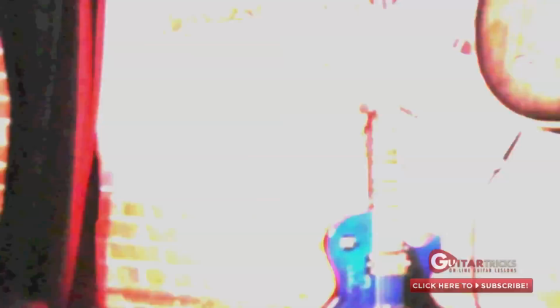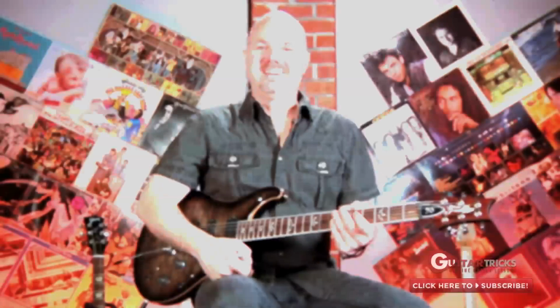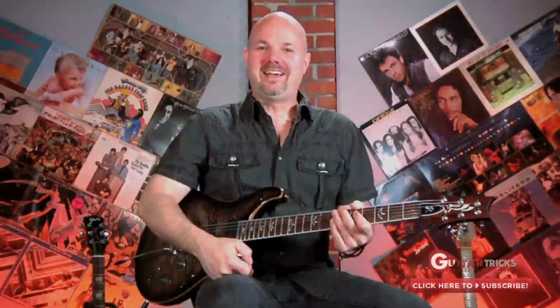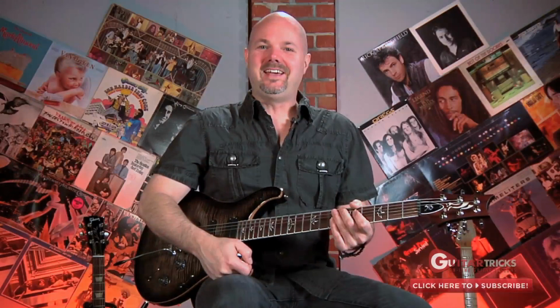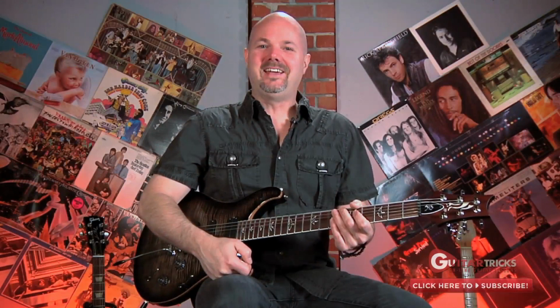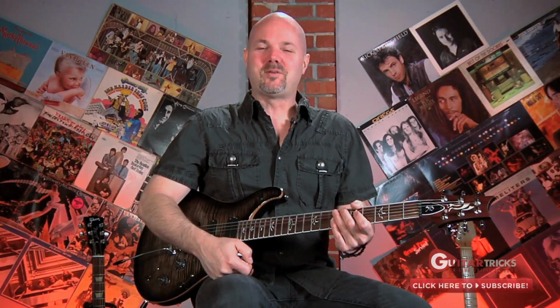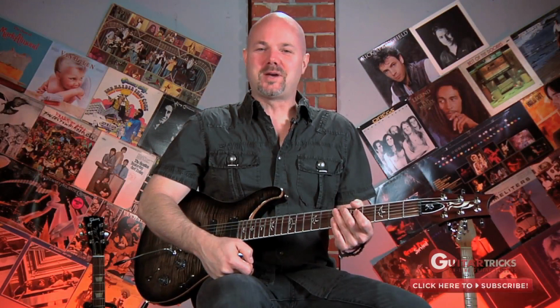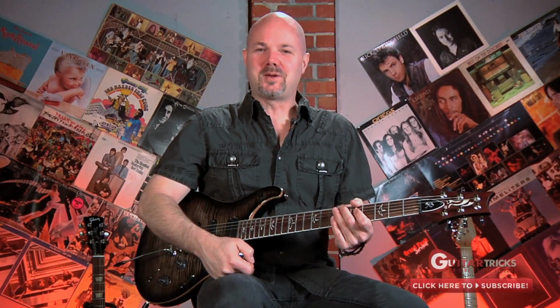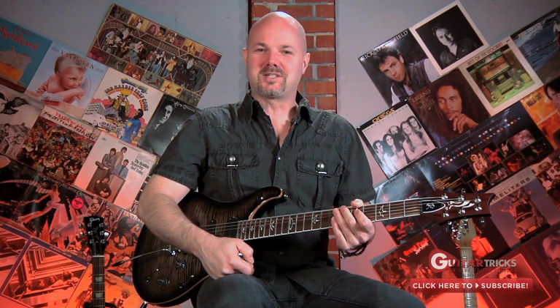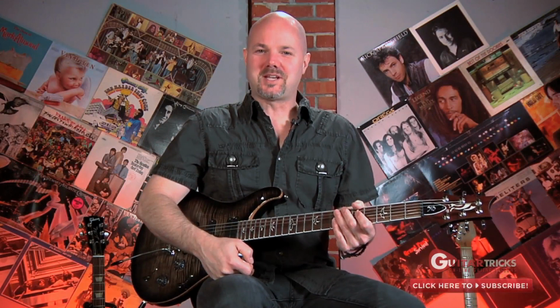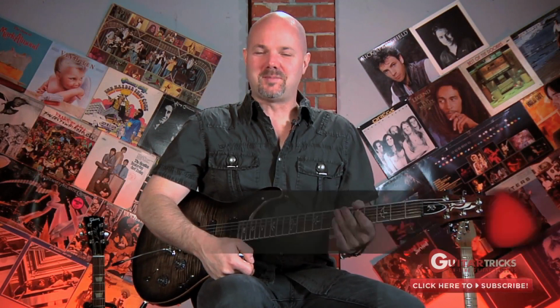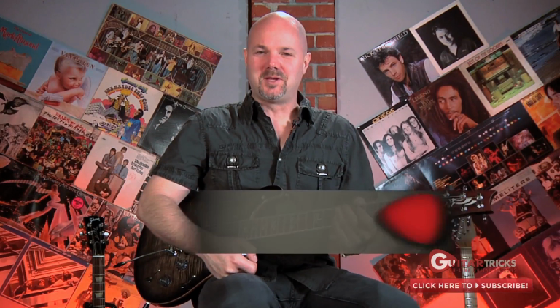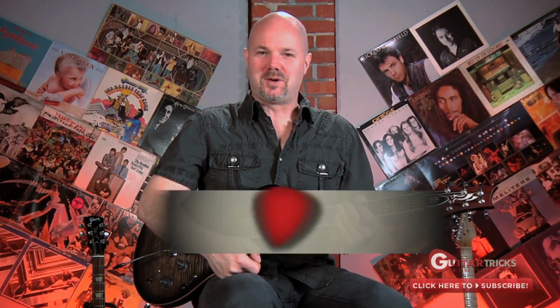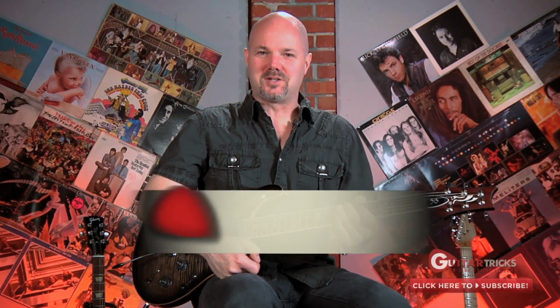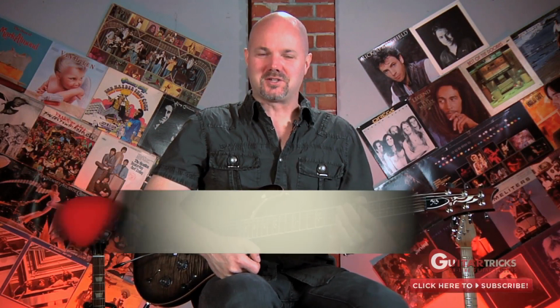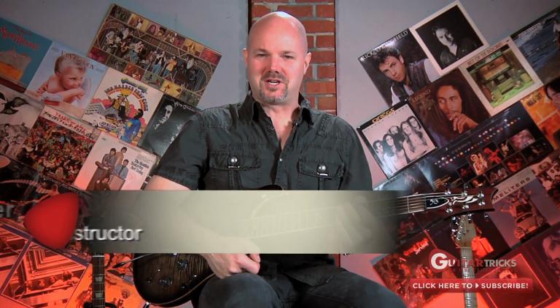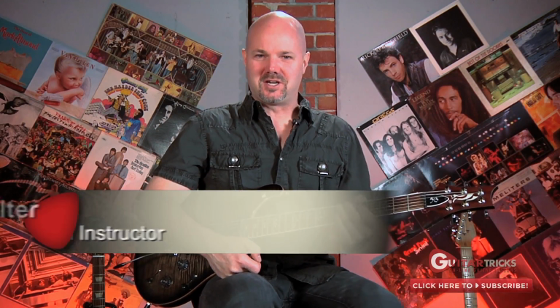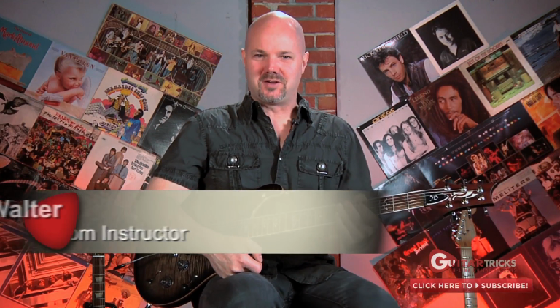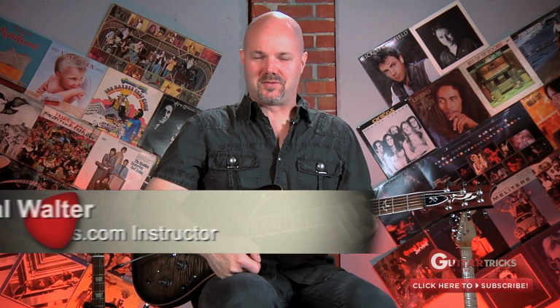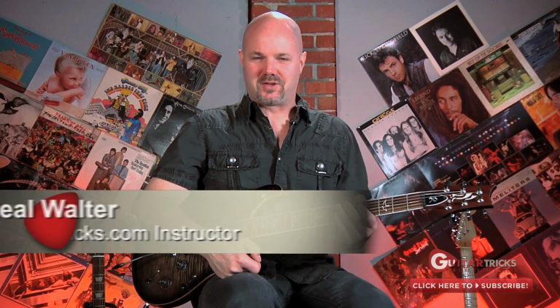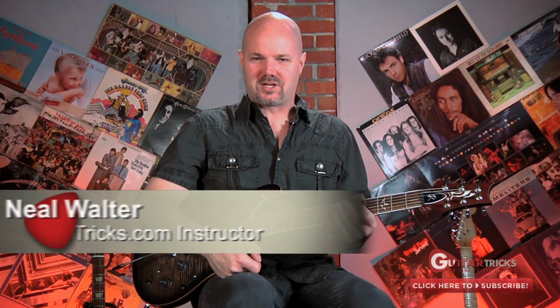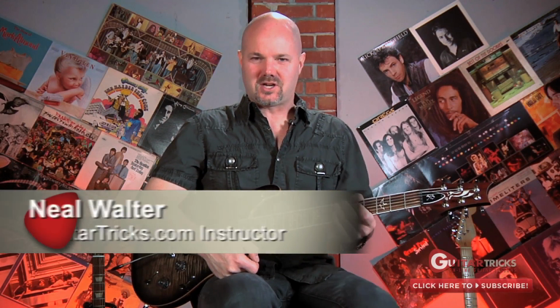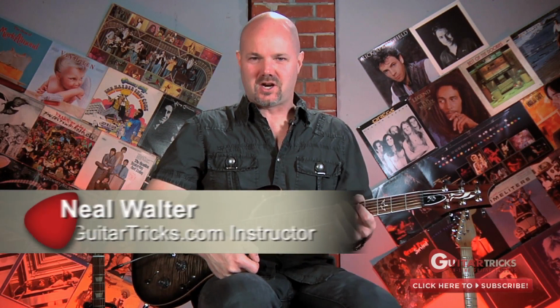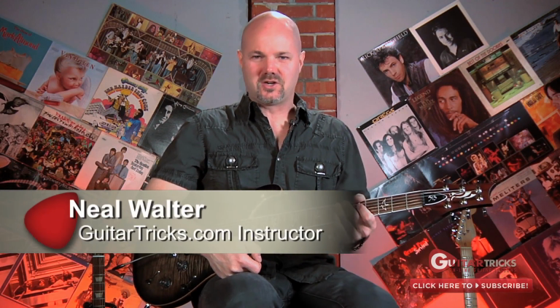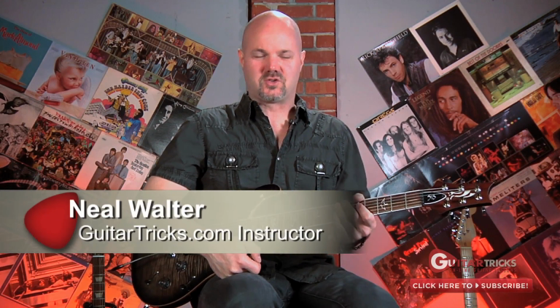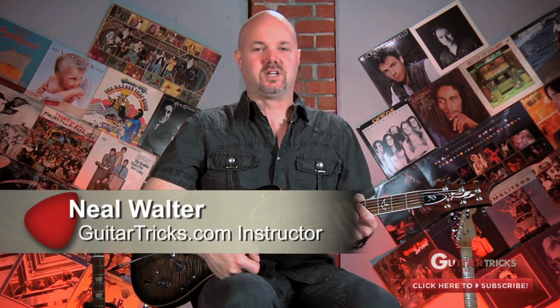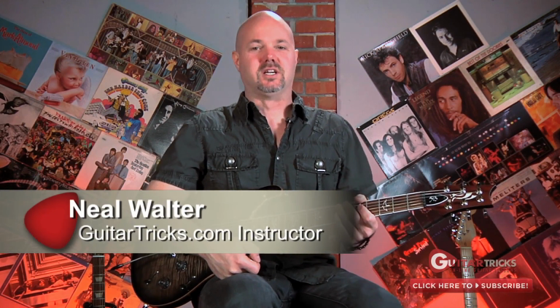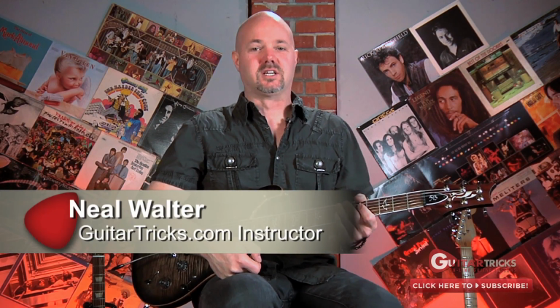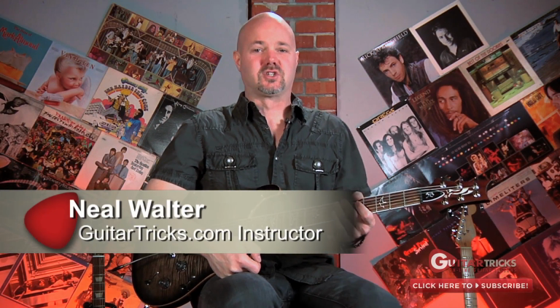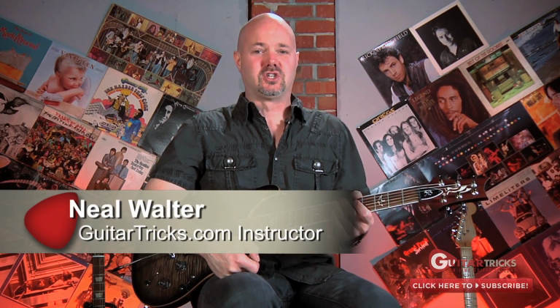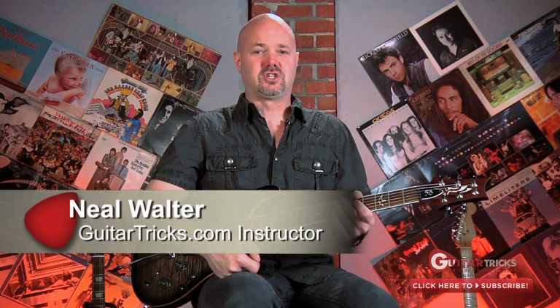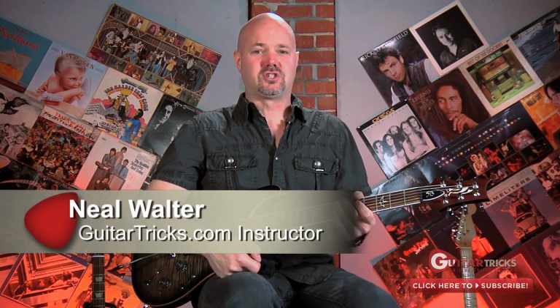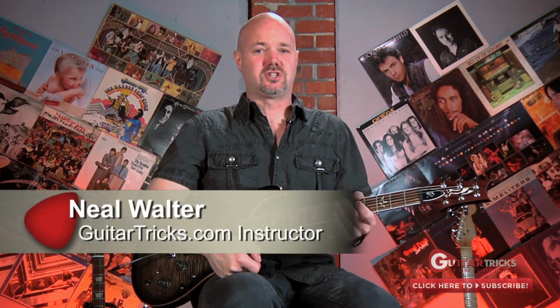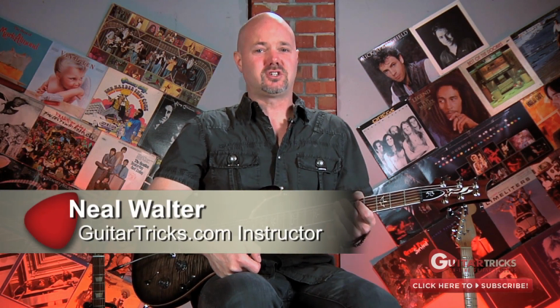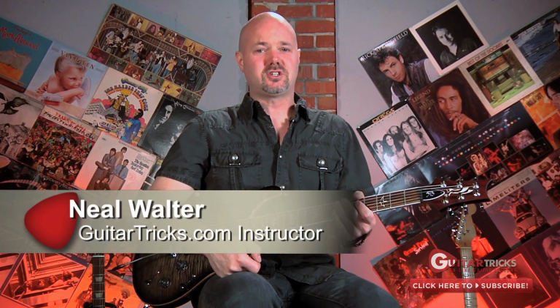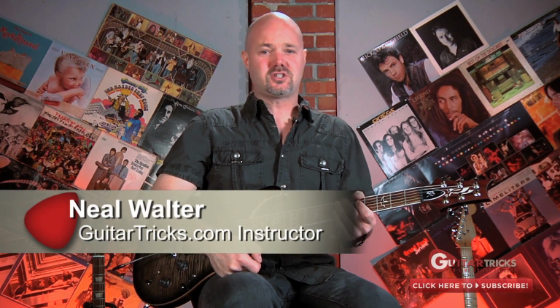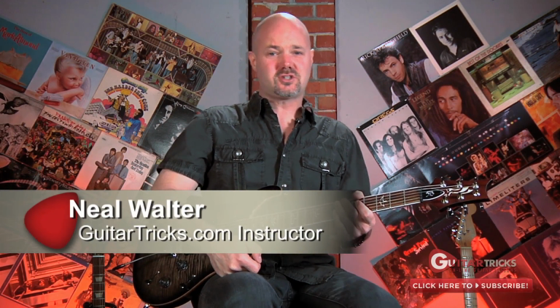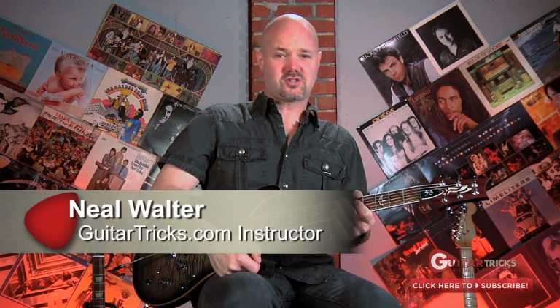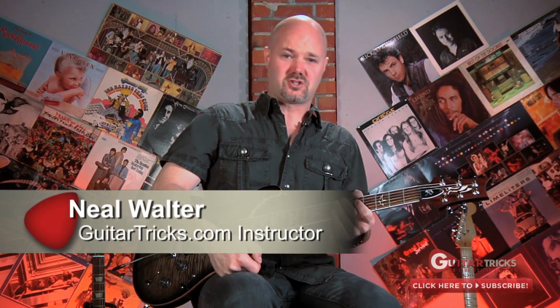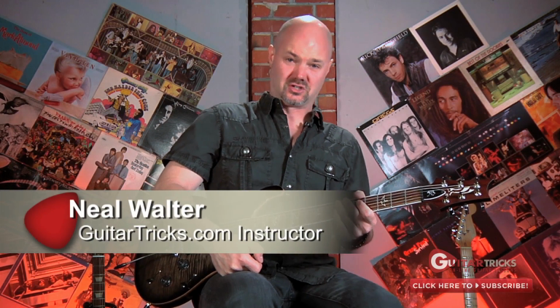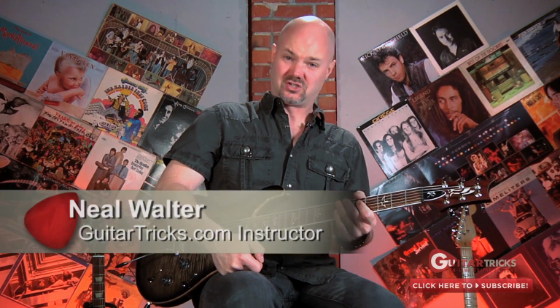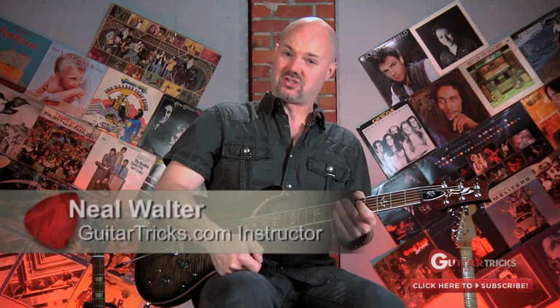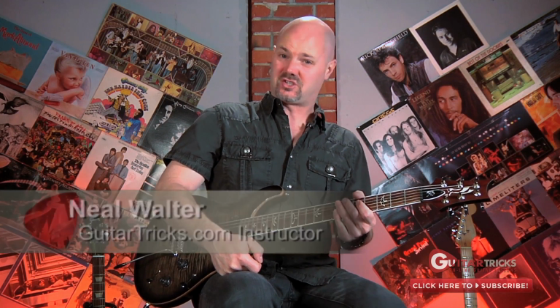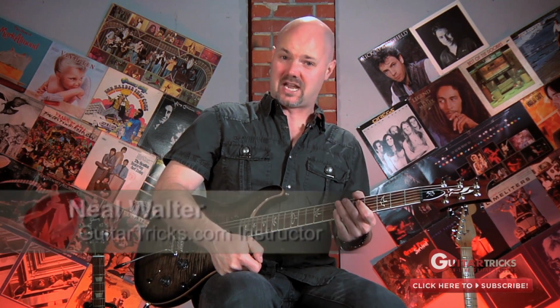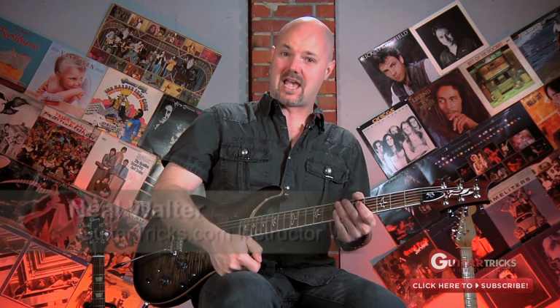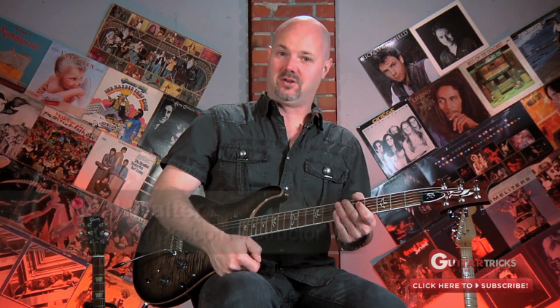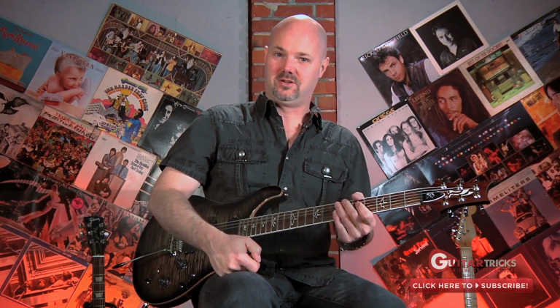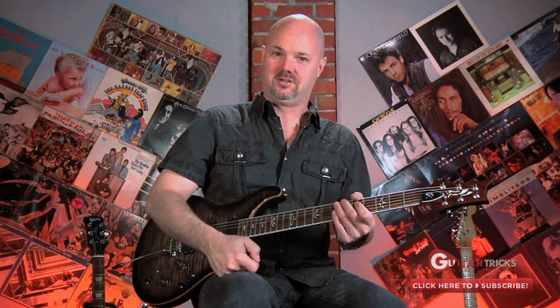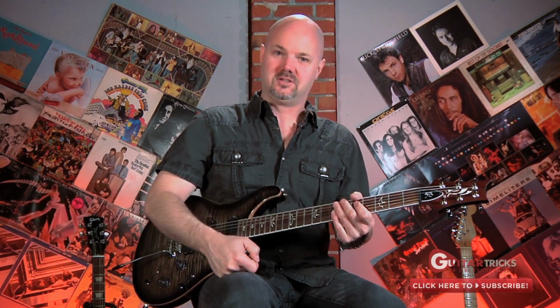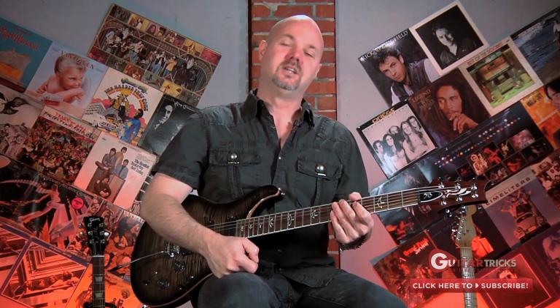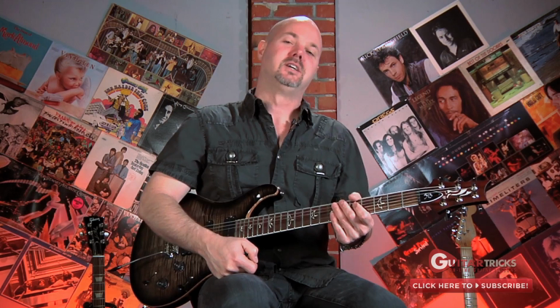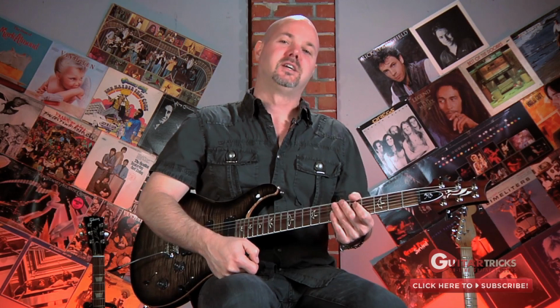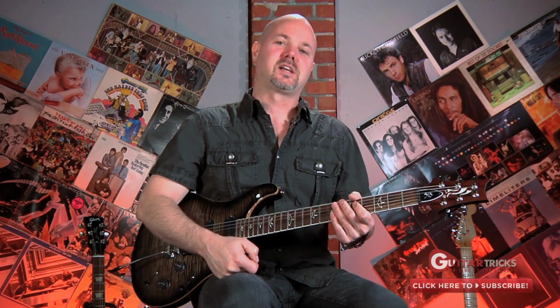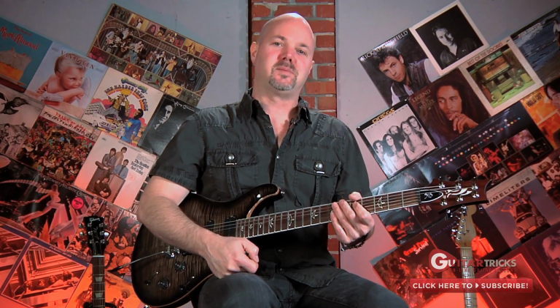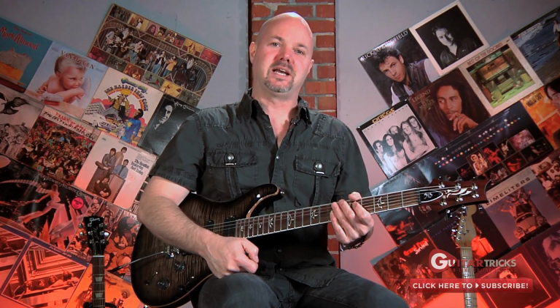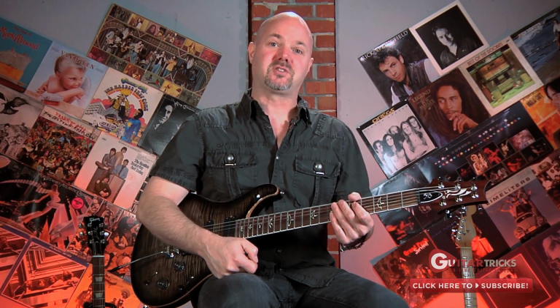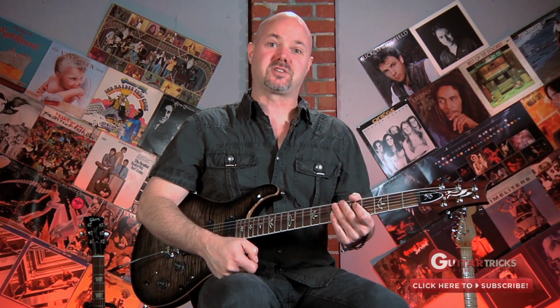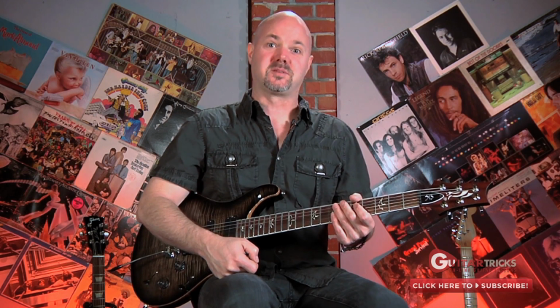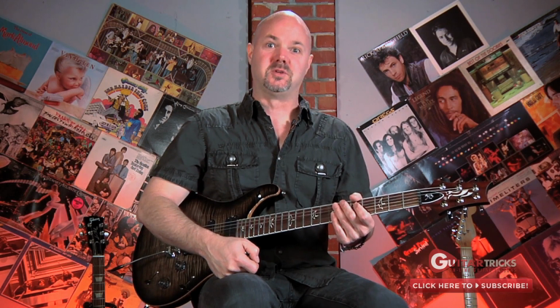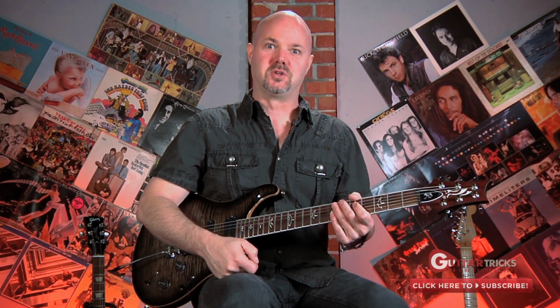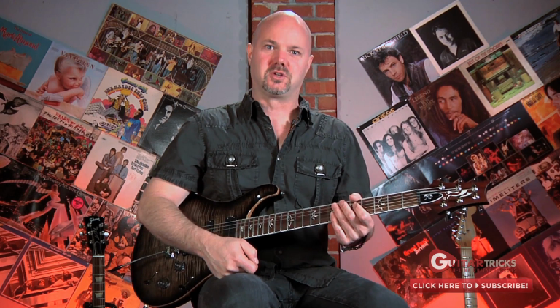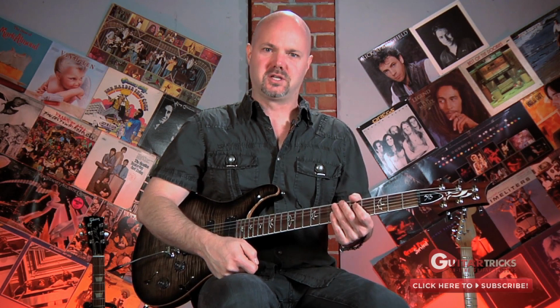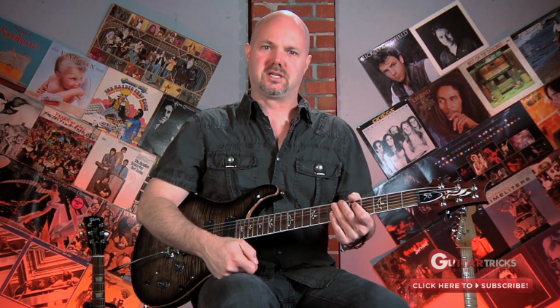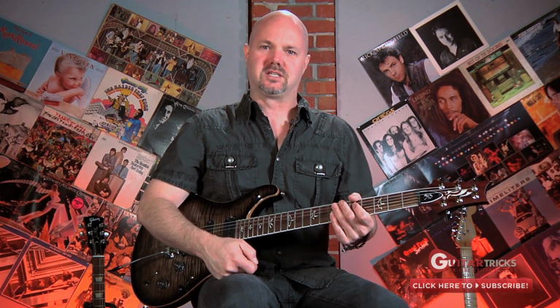Hey everybody, what's up? Neil Walter here for the Guitar Tricks channel, coming at you for some new goodies.